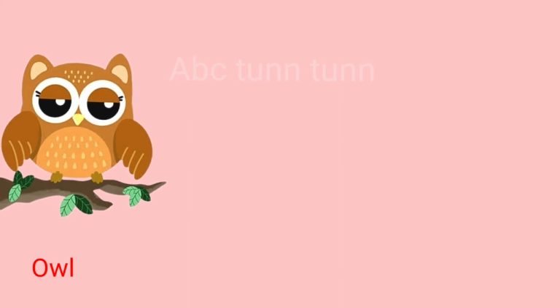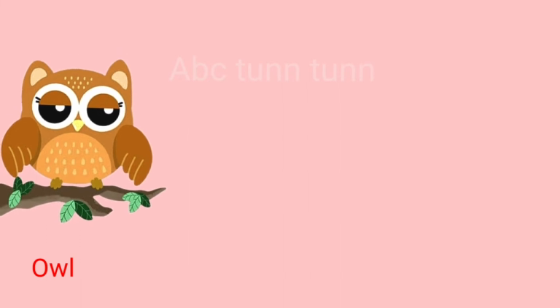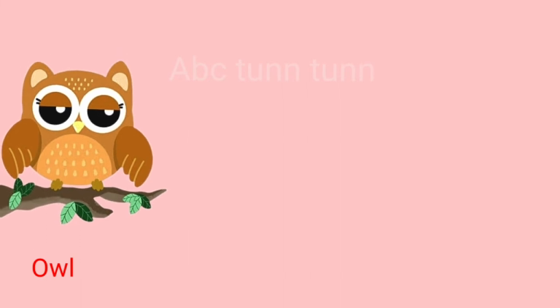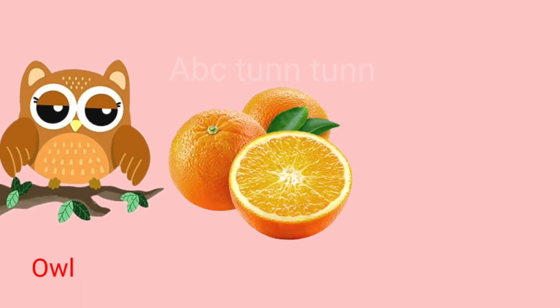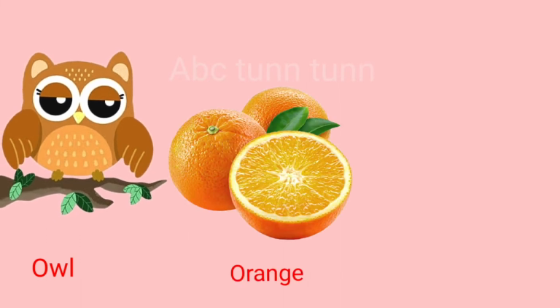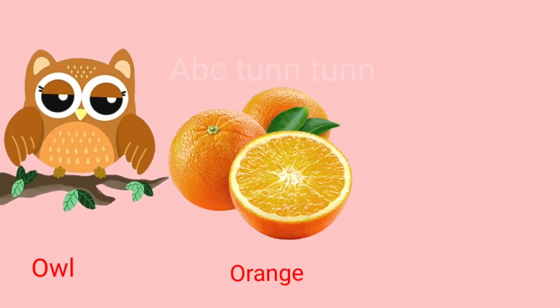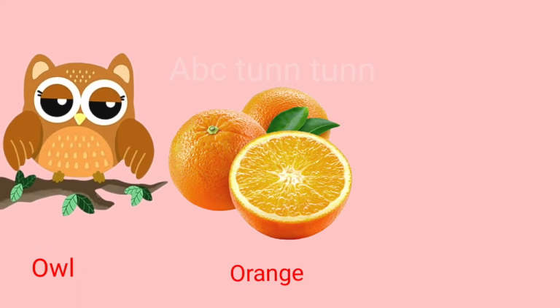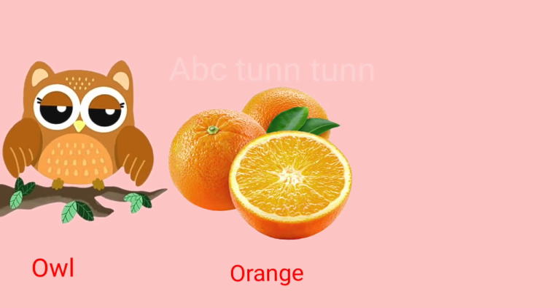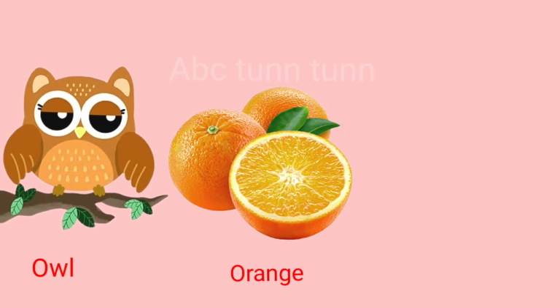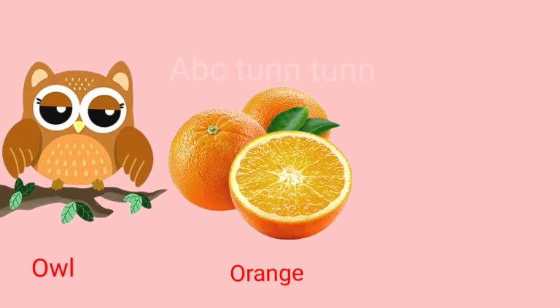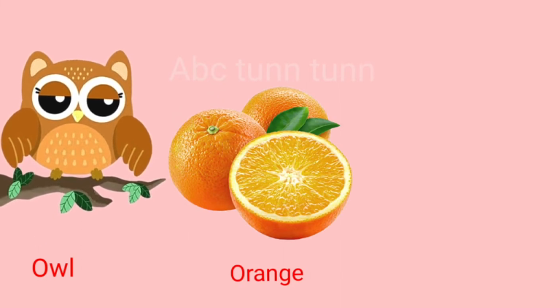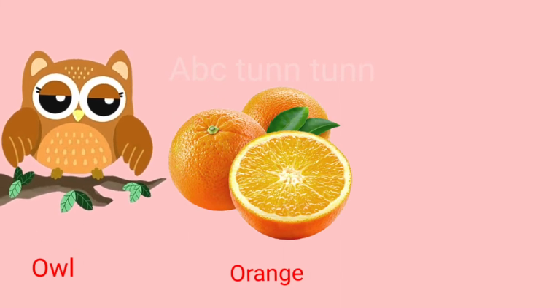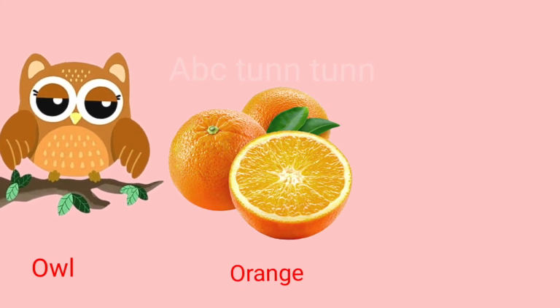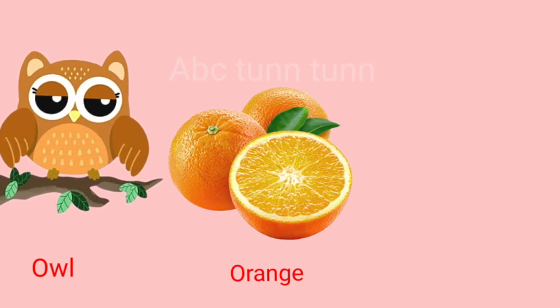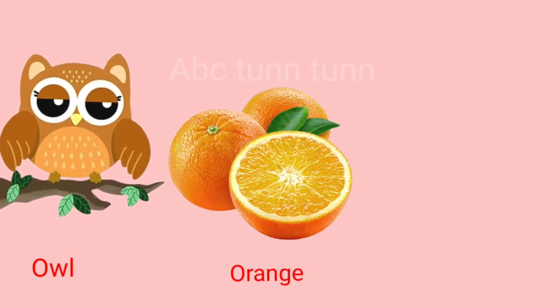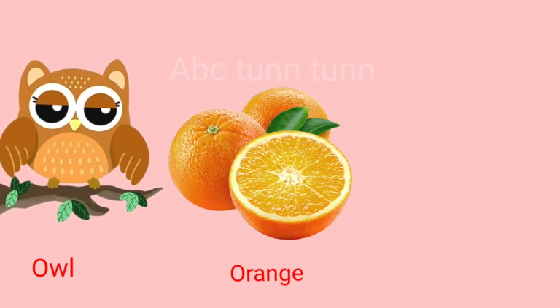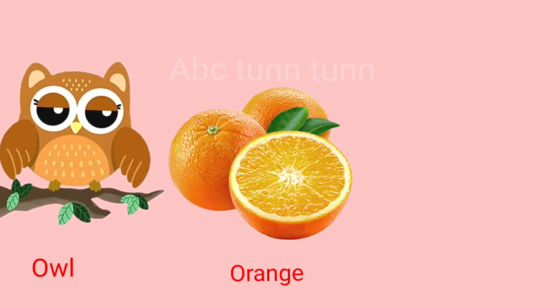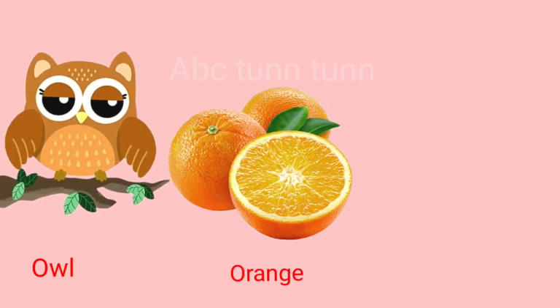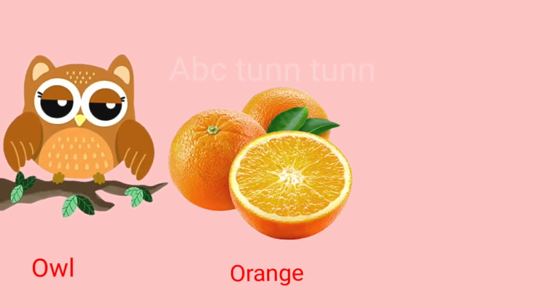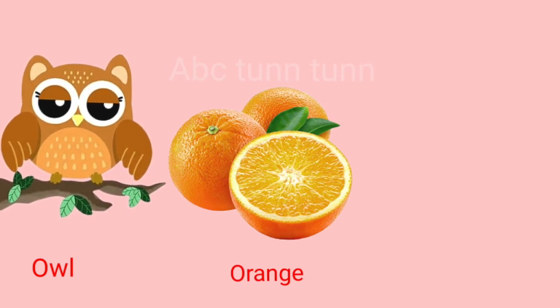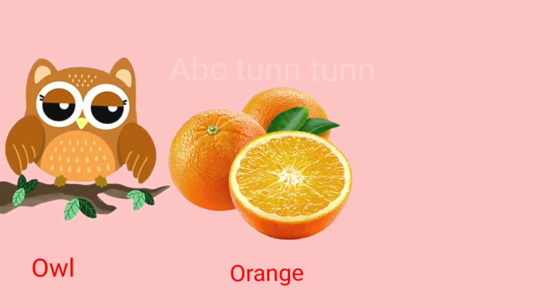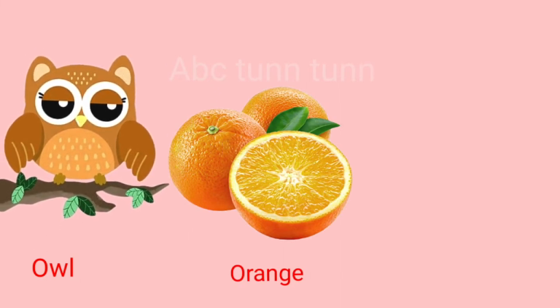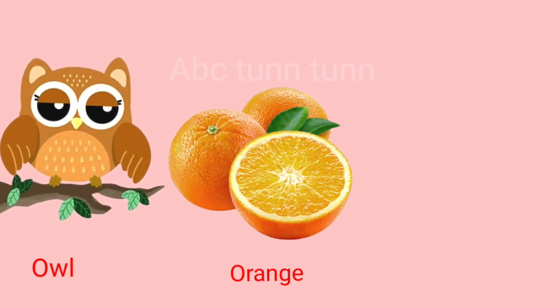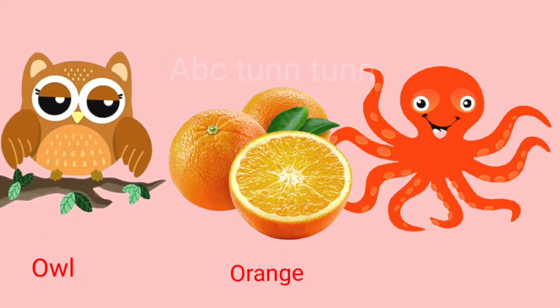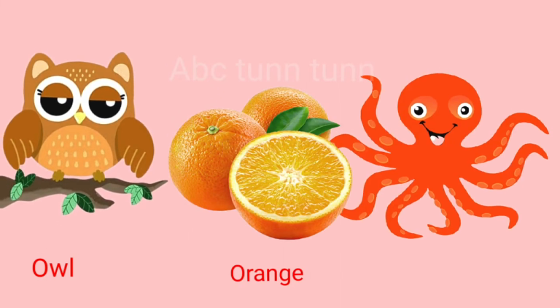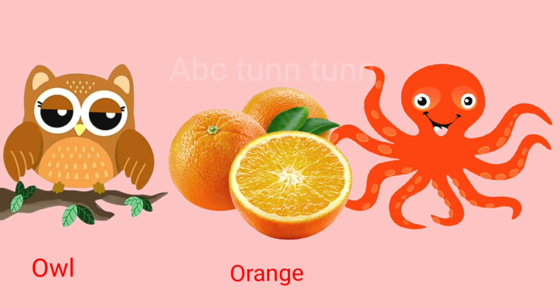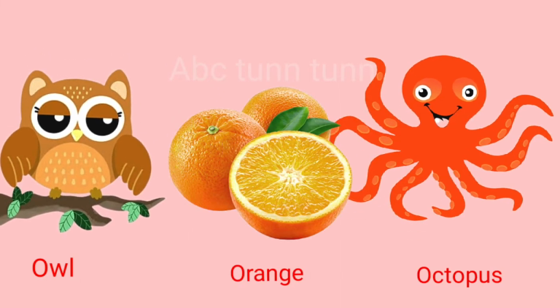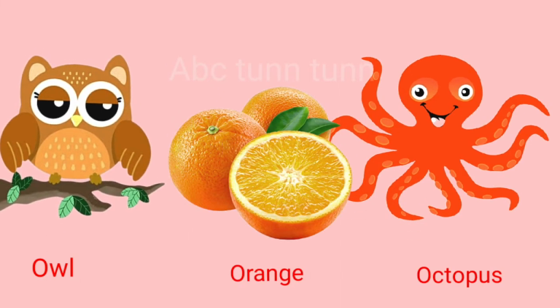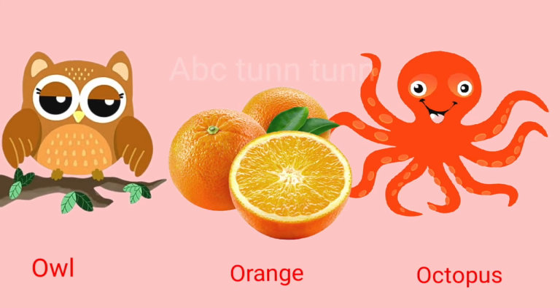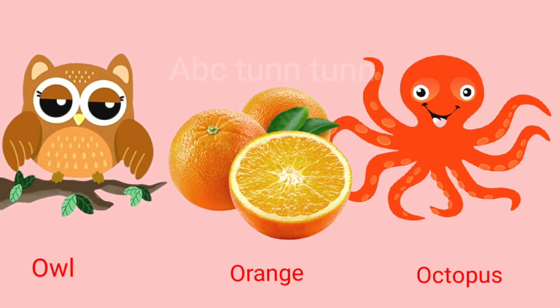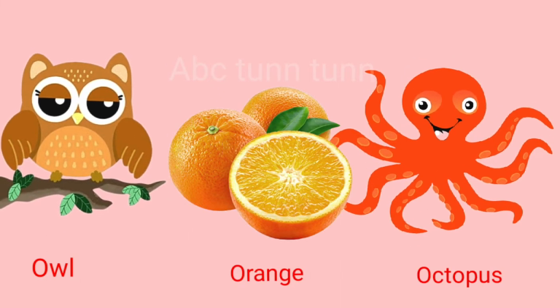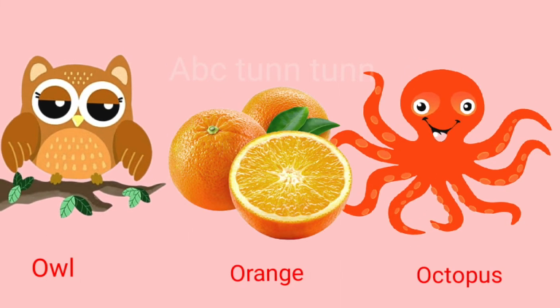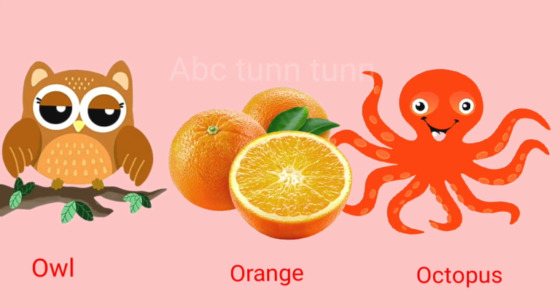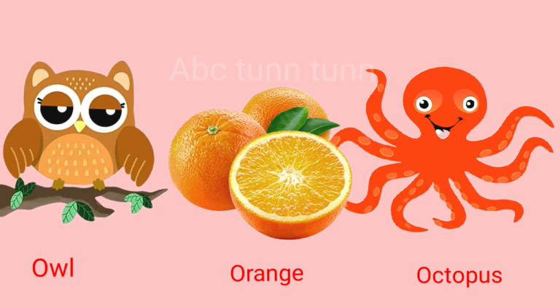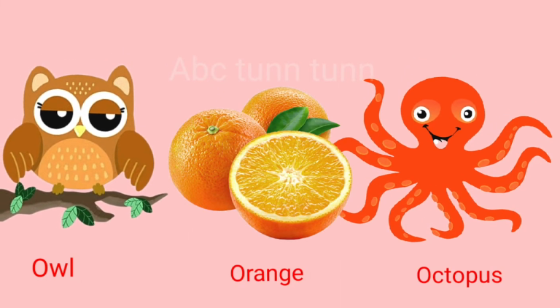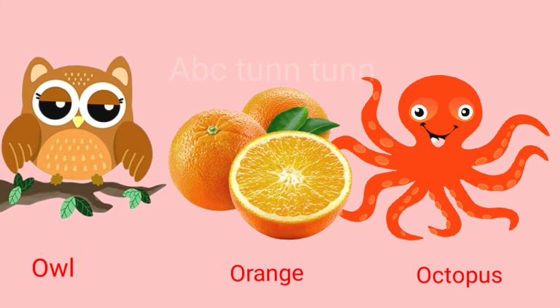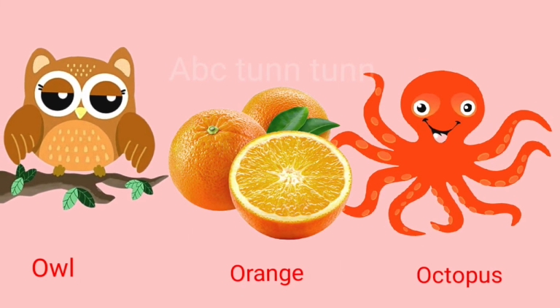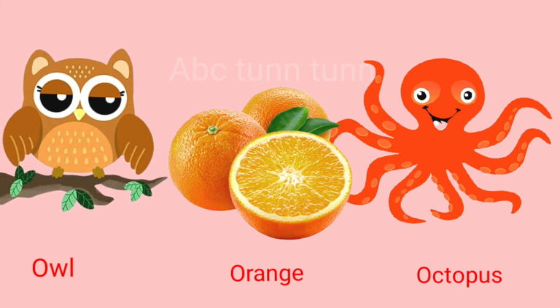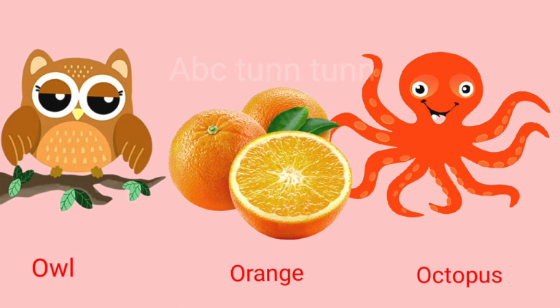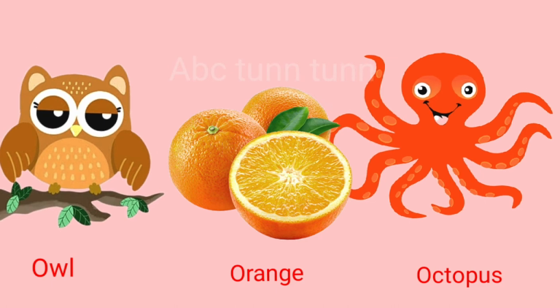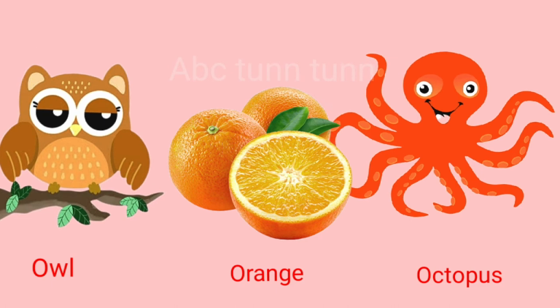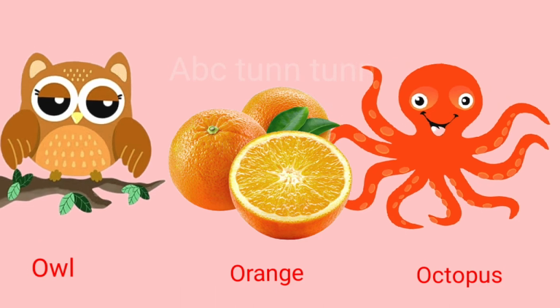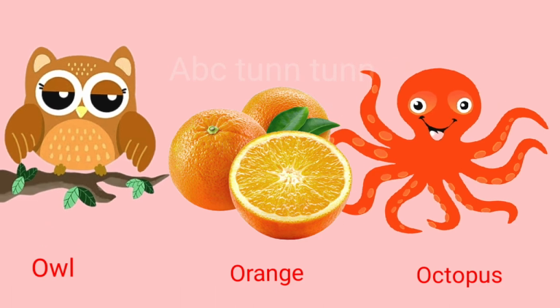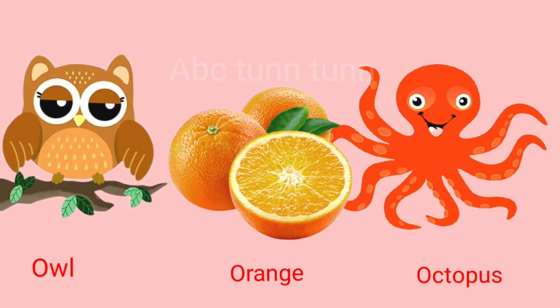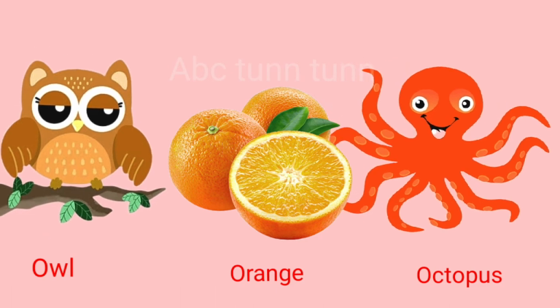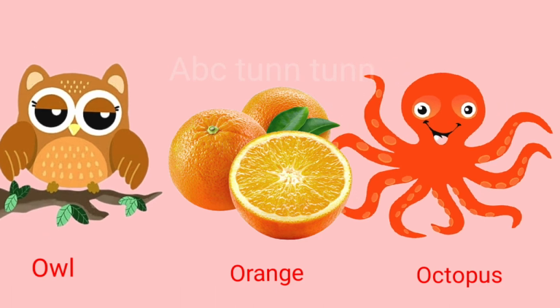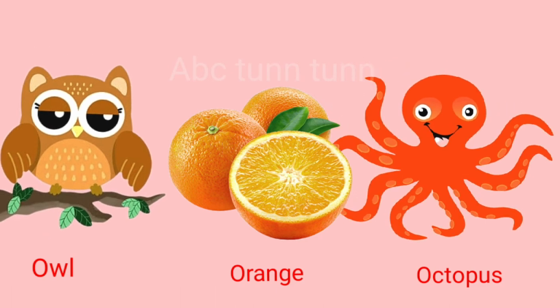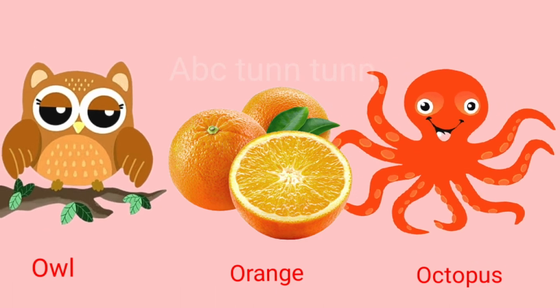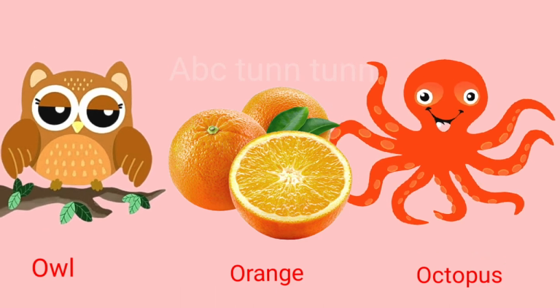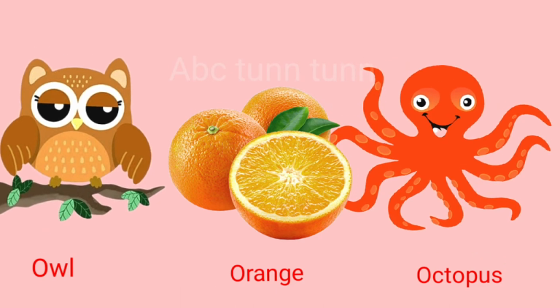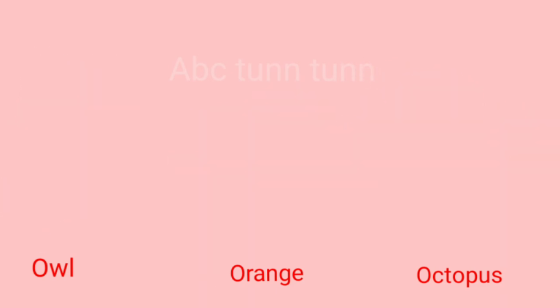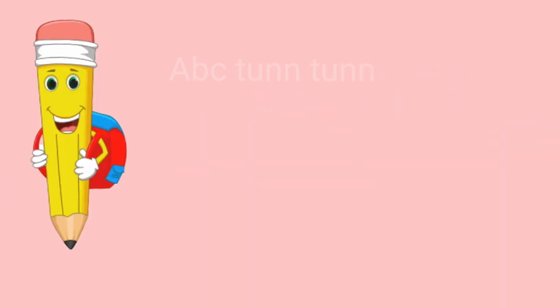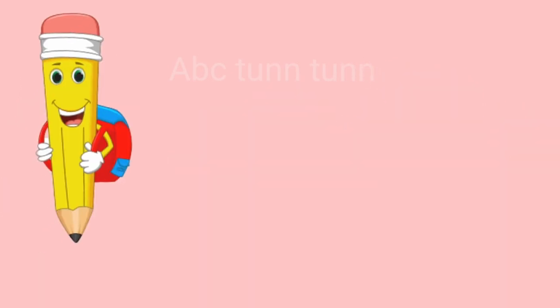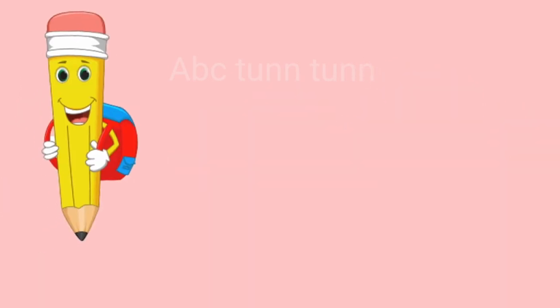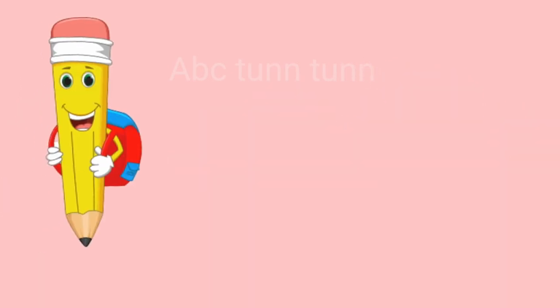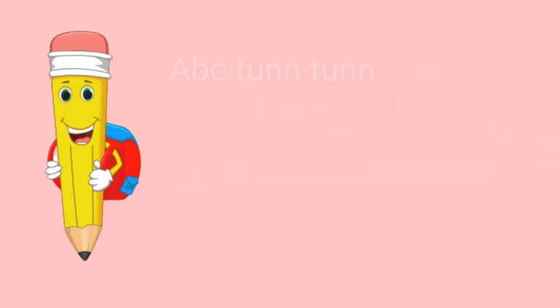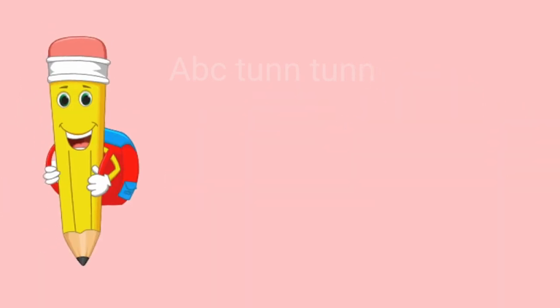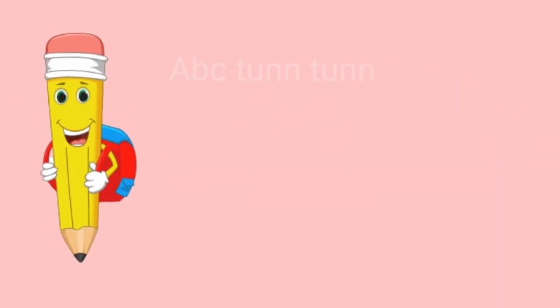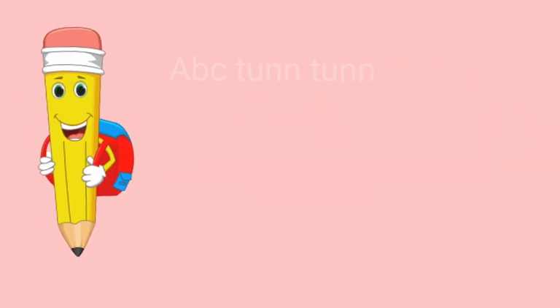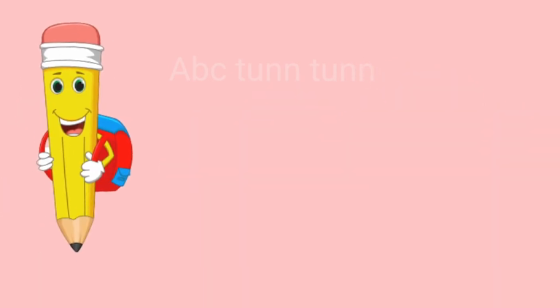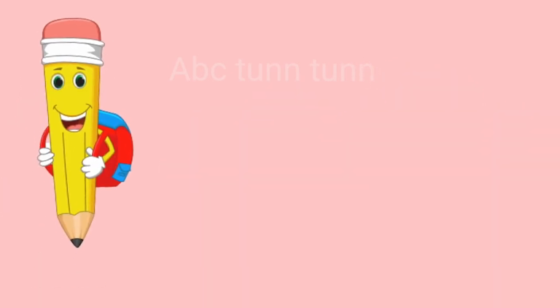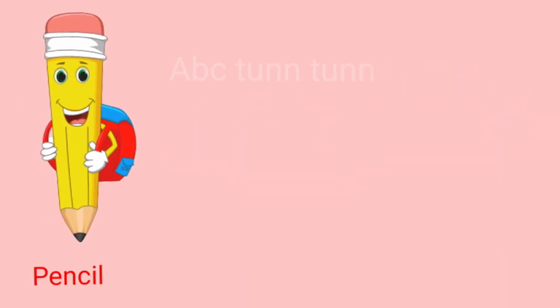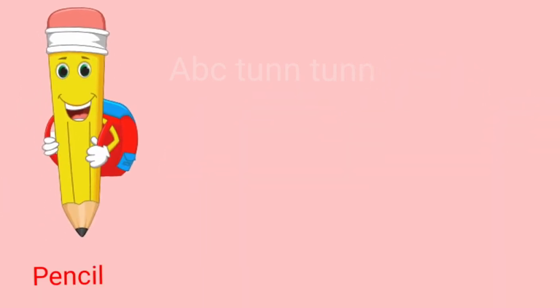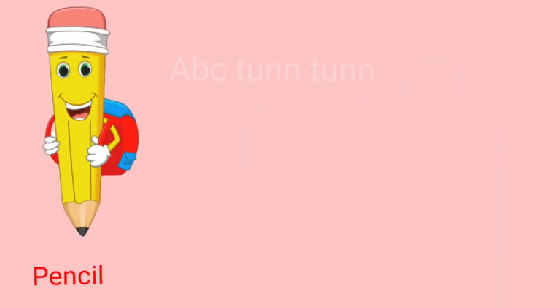O is for owl. O is for orange. O is for octopus. Oh, oh, oh.